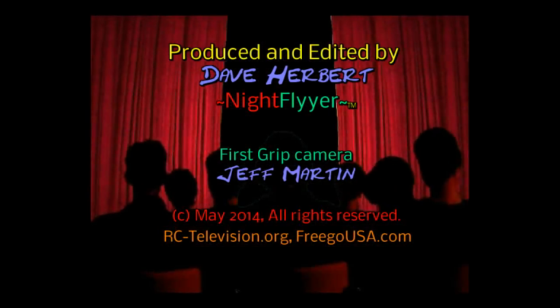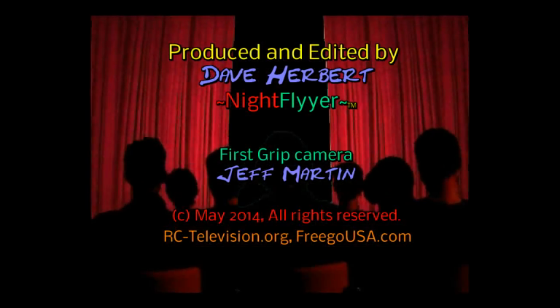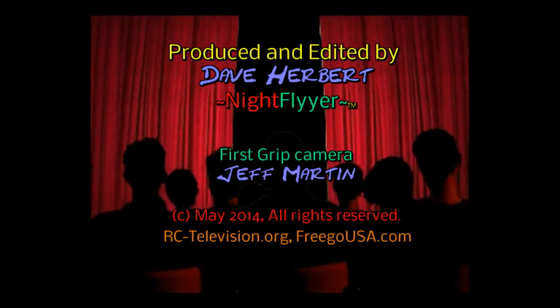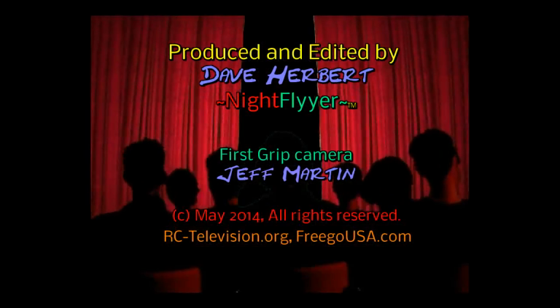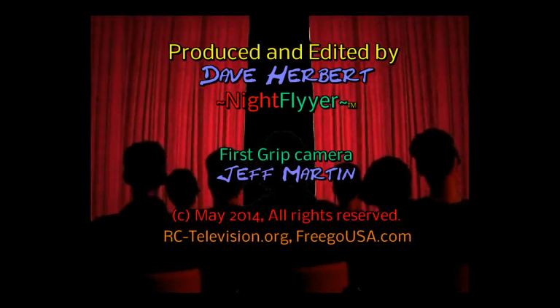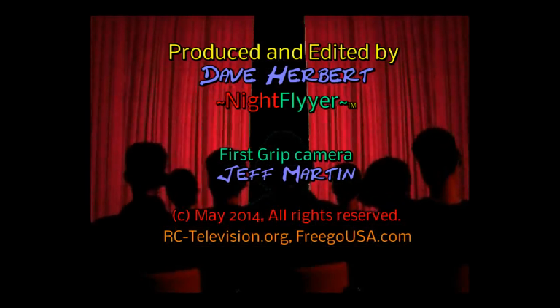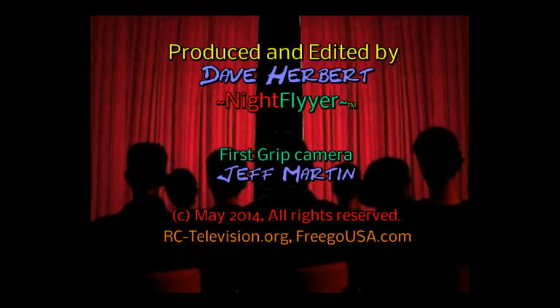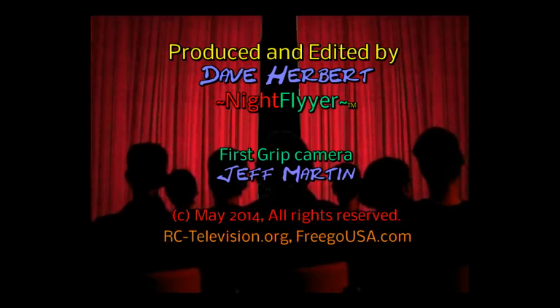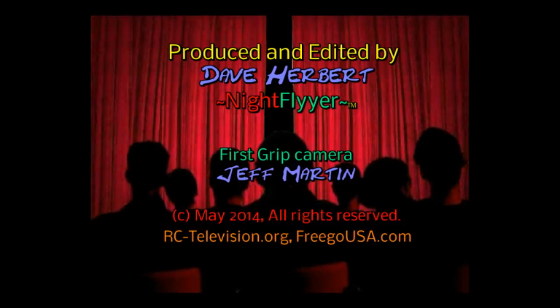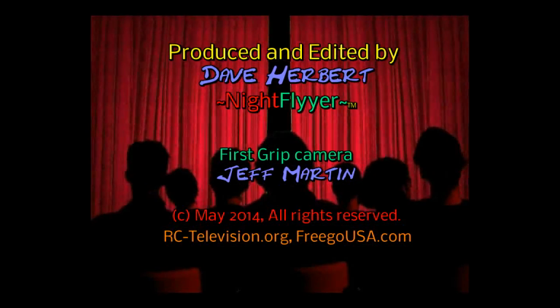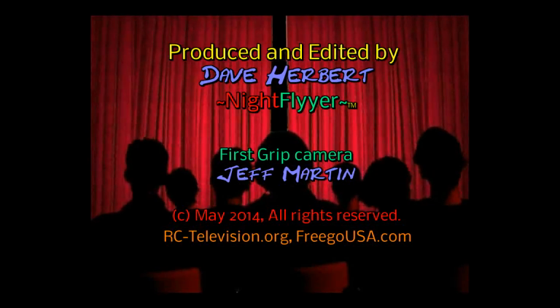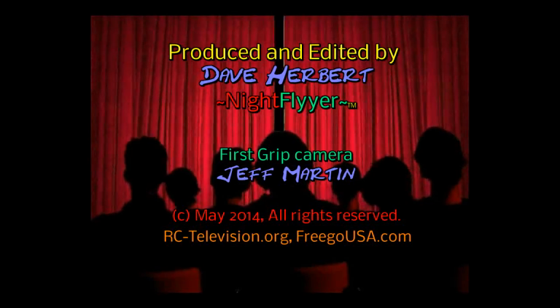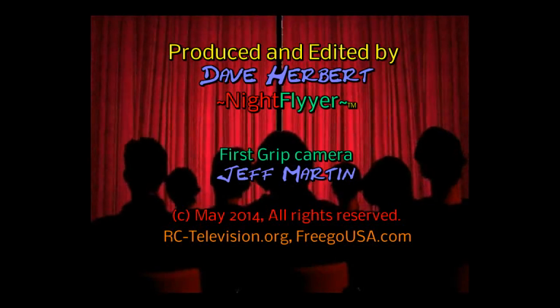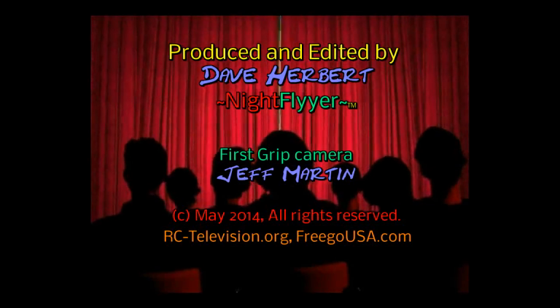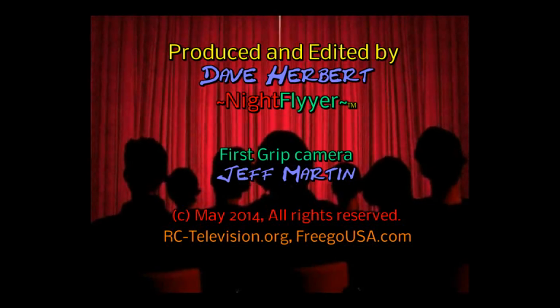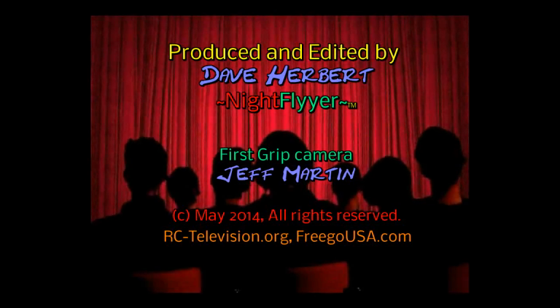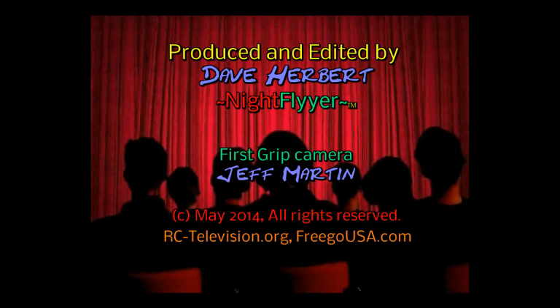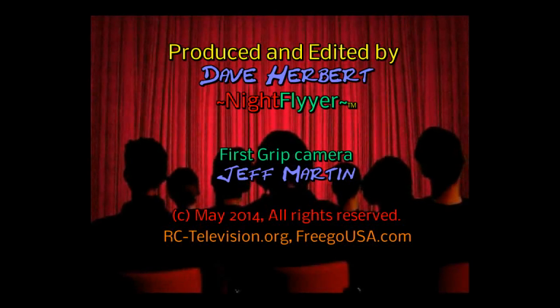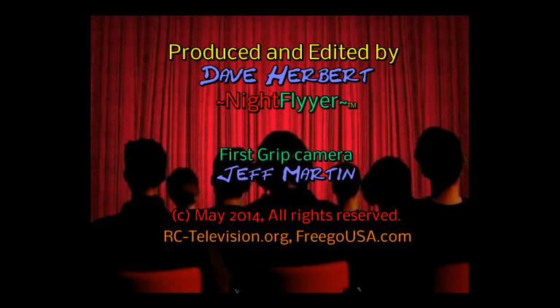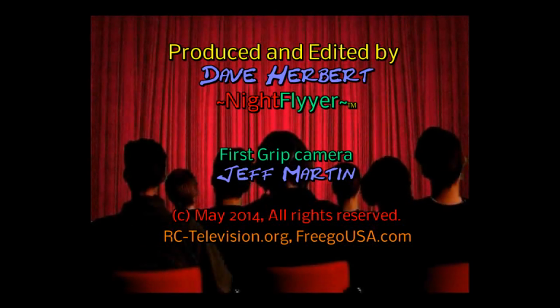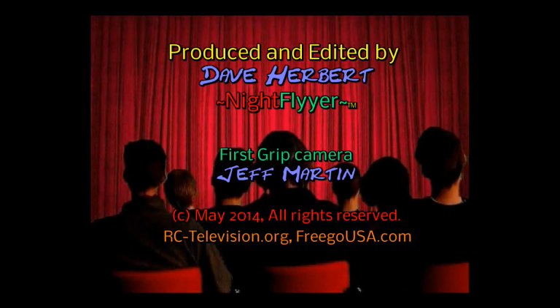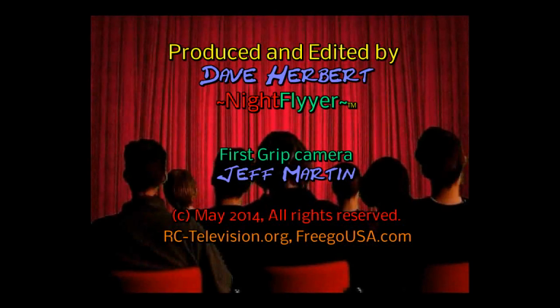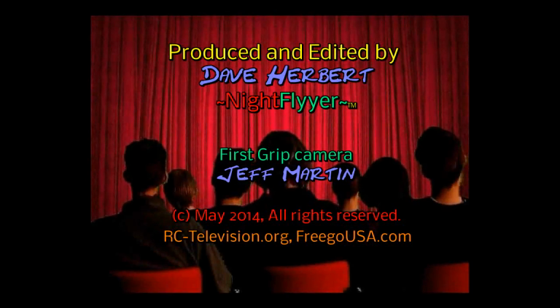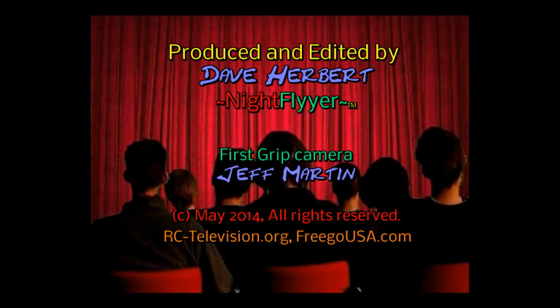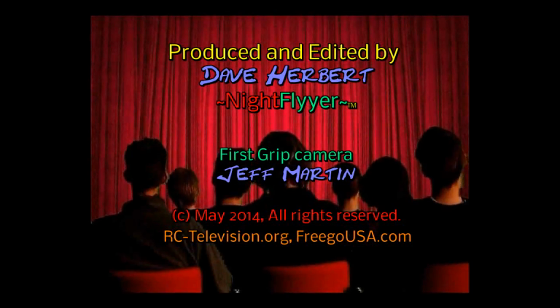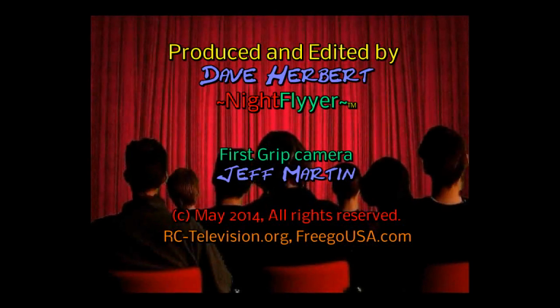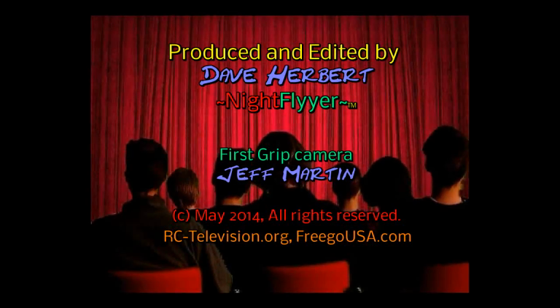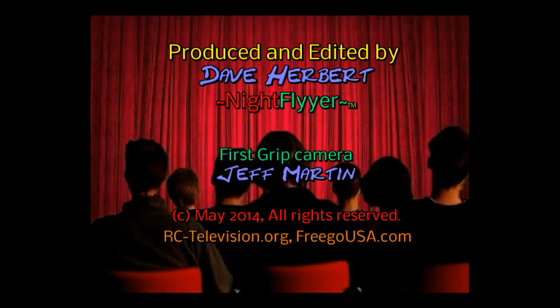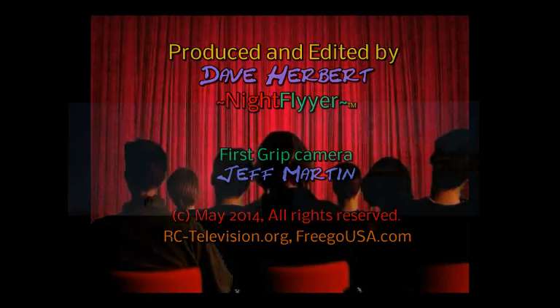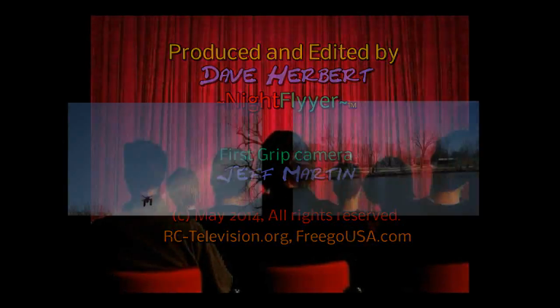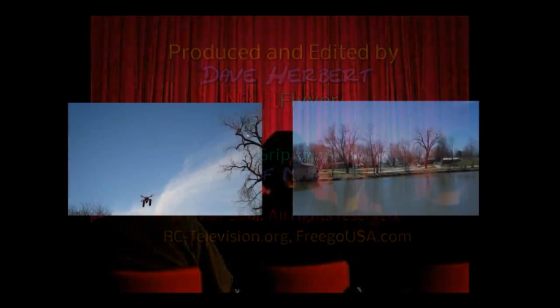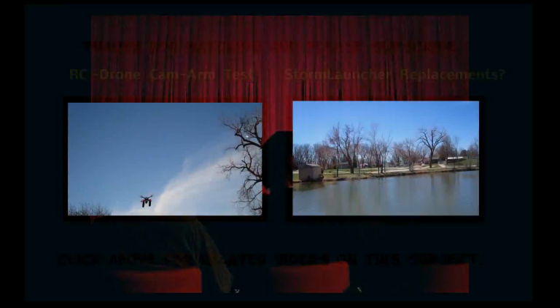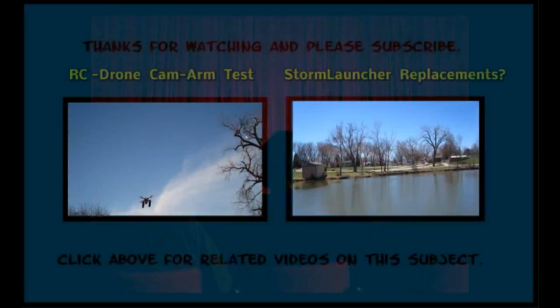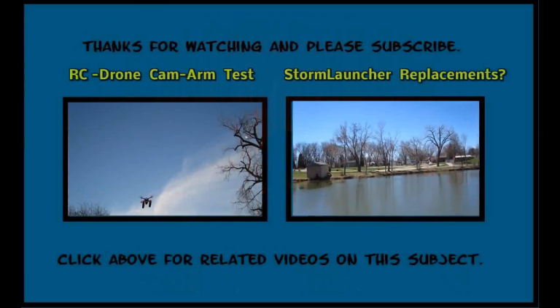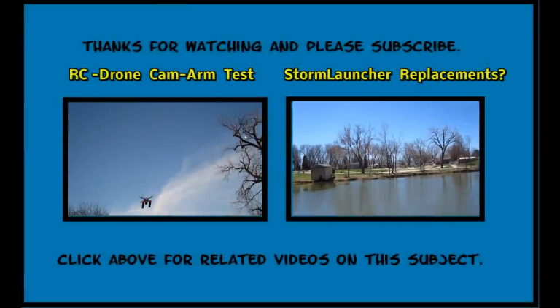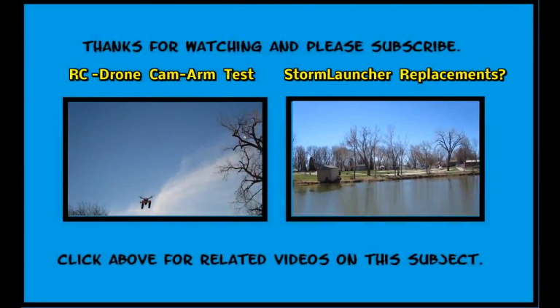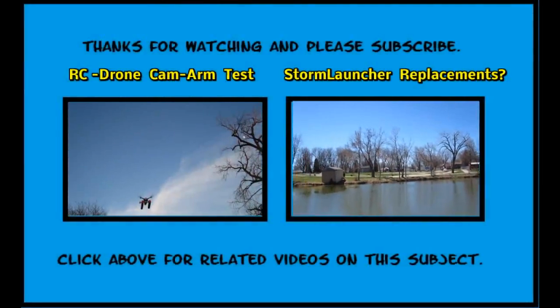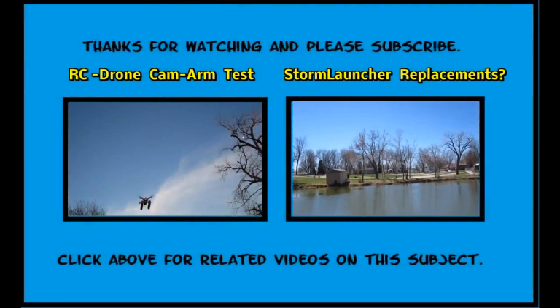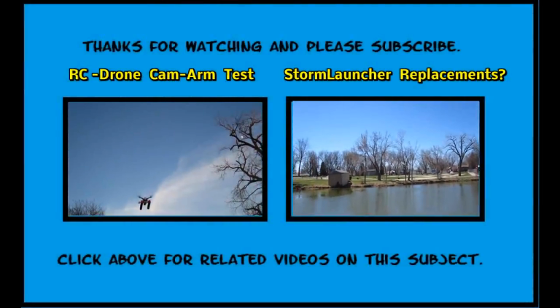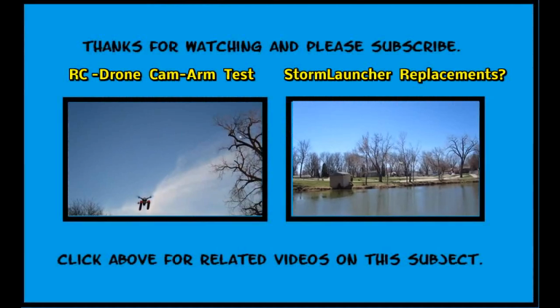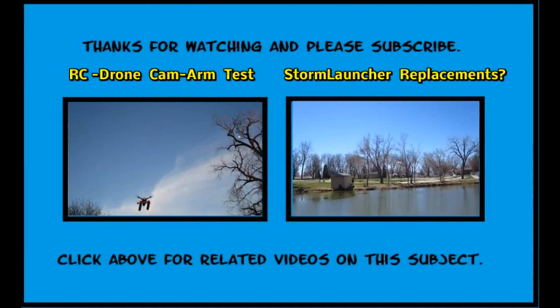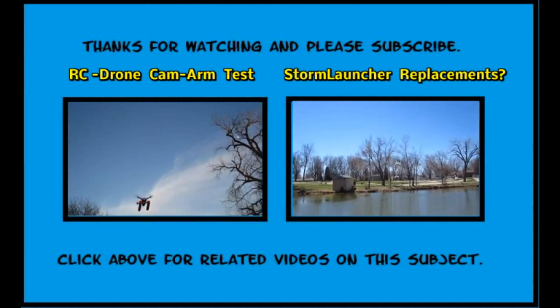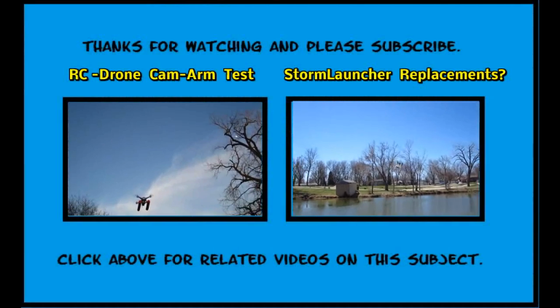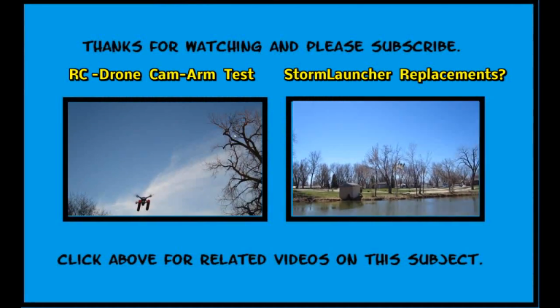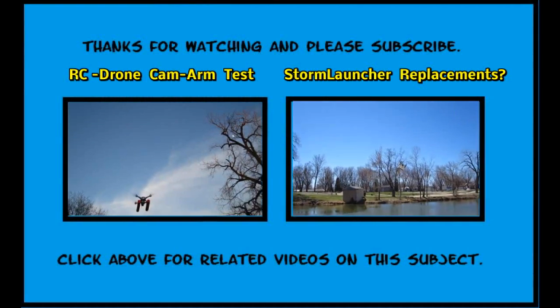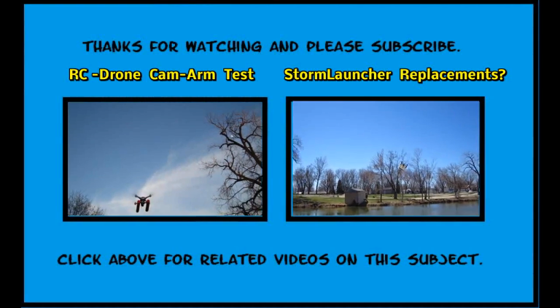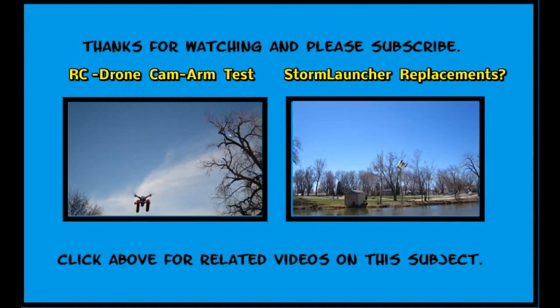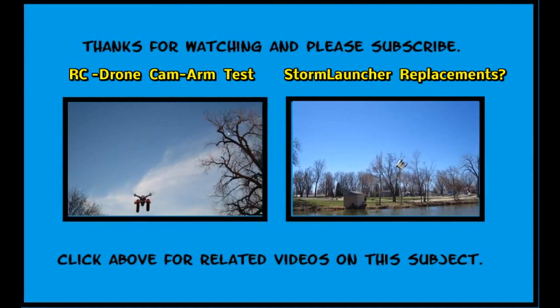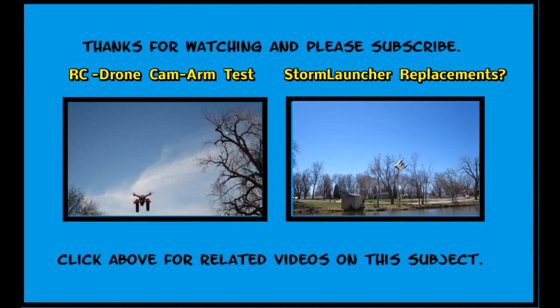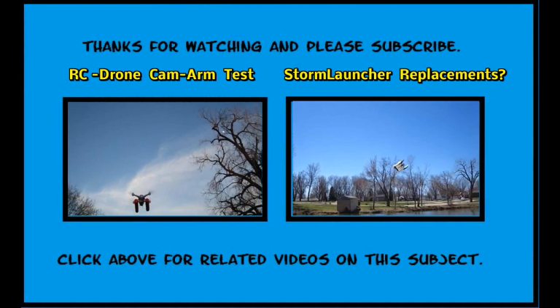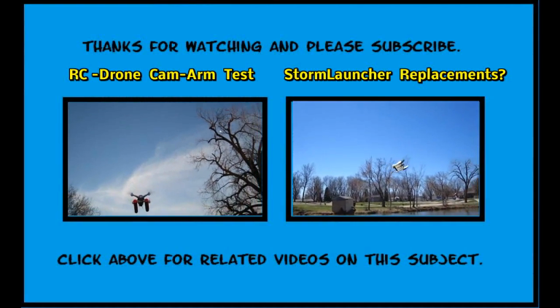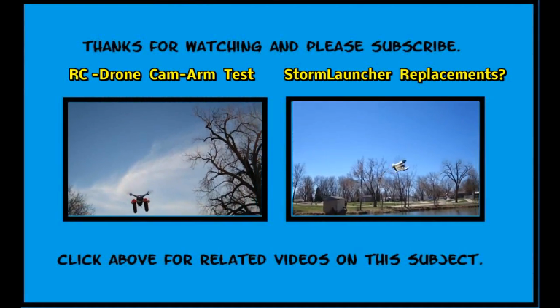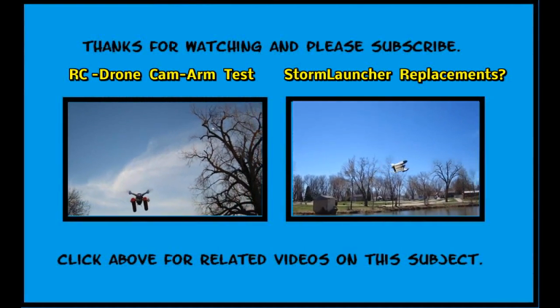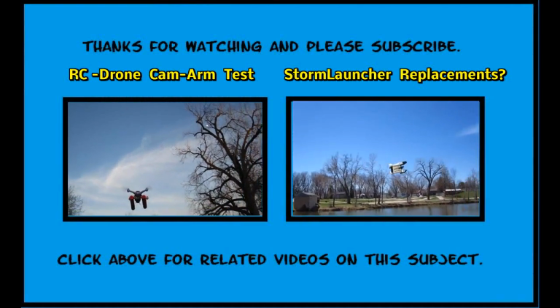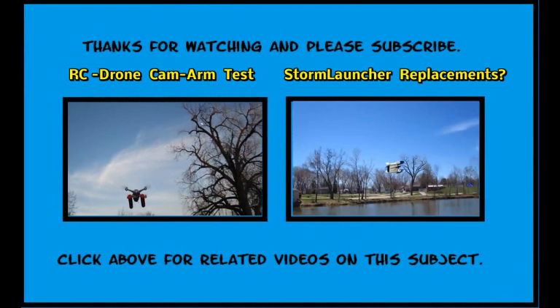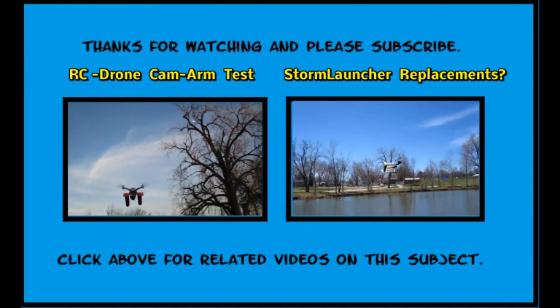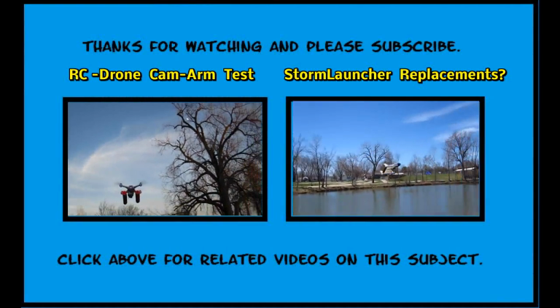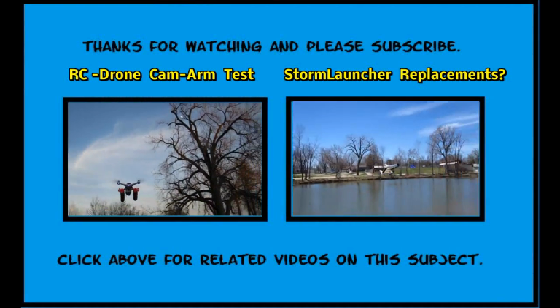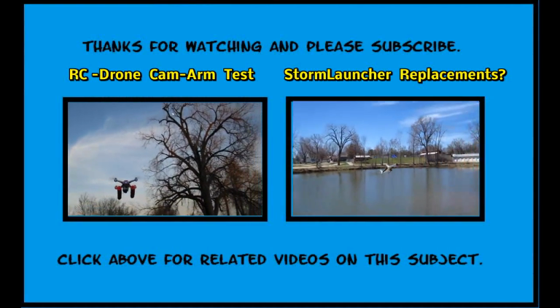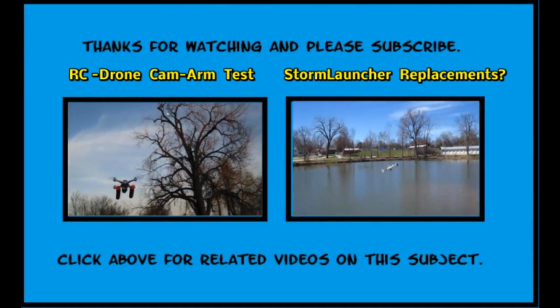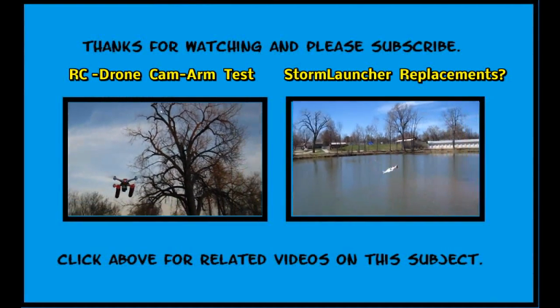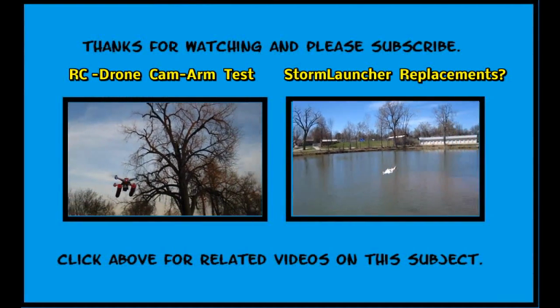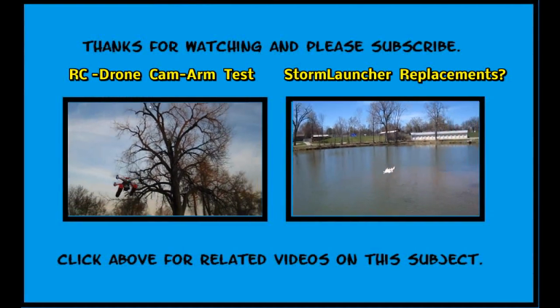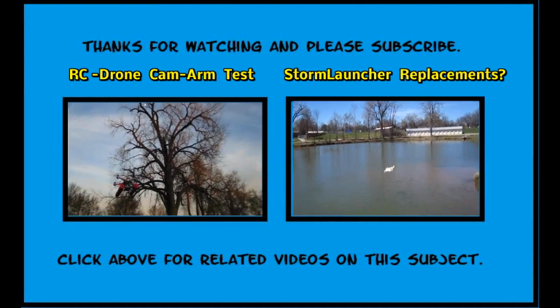So please take a moment to subscribe to my channel. And you might want to click on these related videos. Thanks again and happy flying!